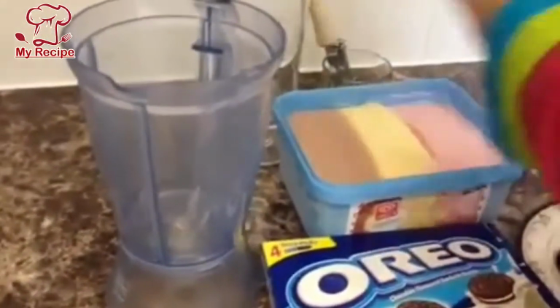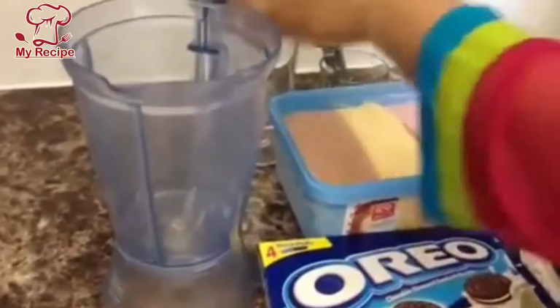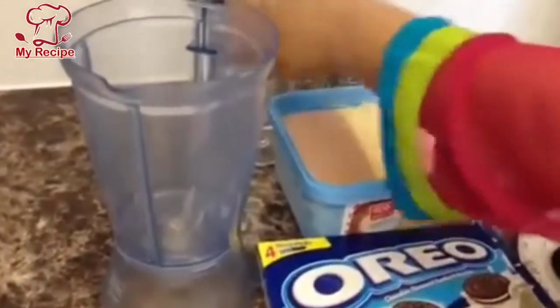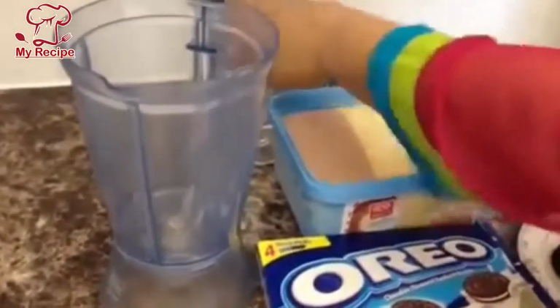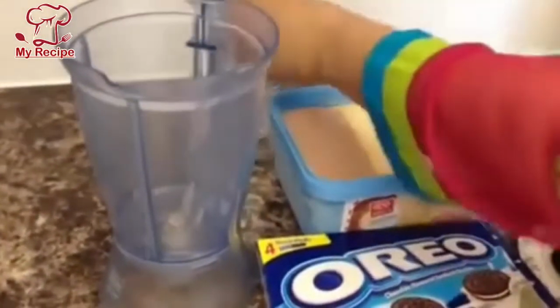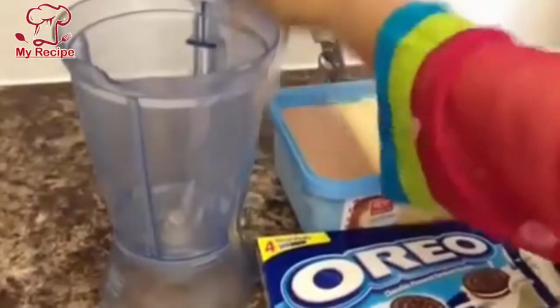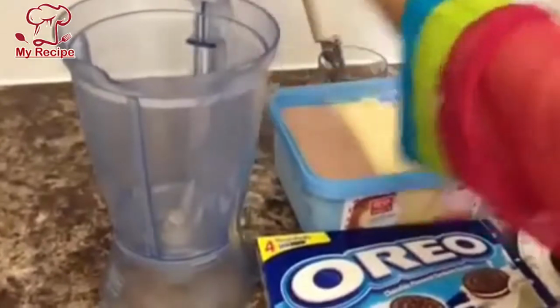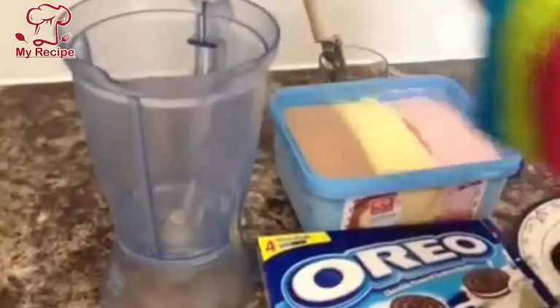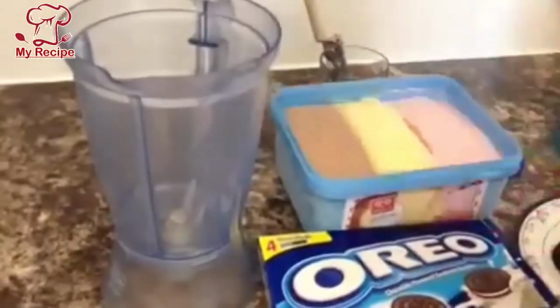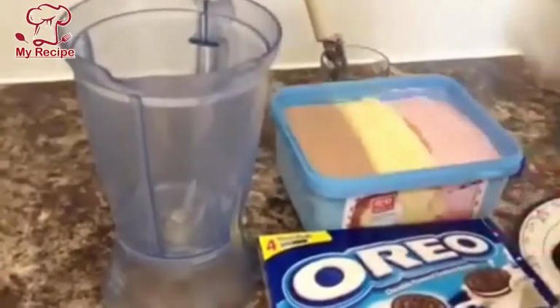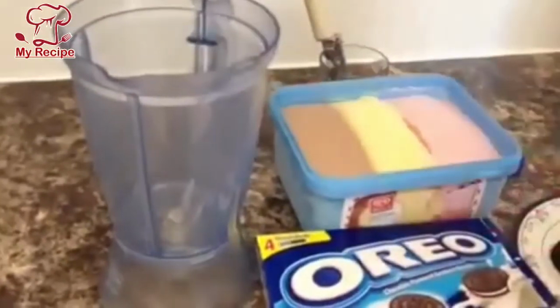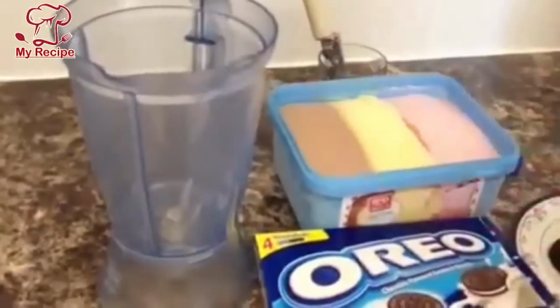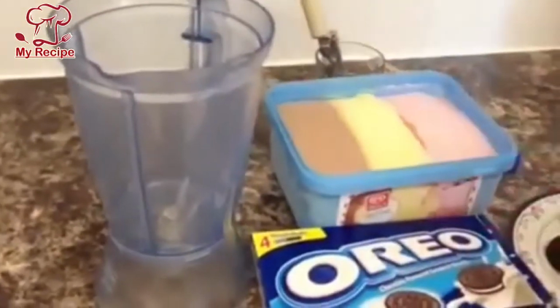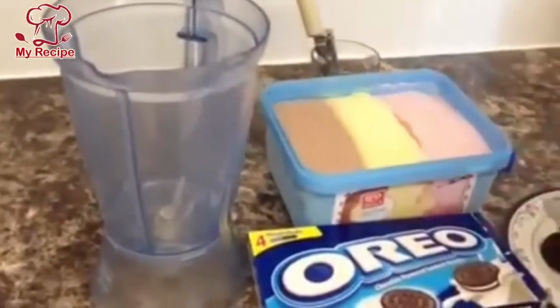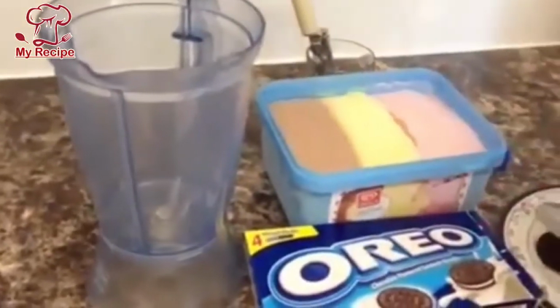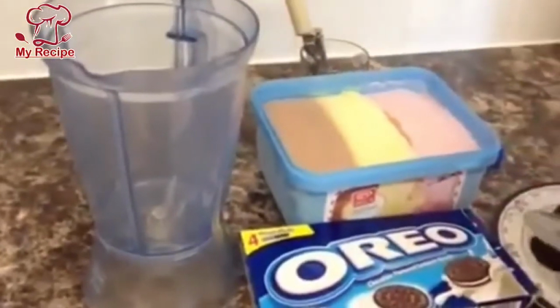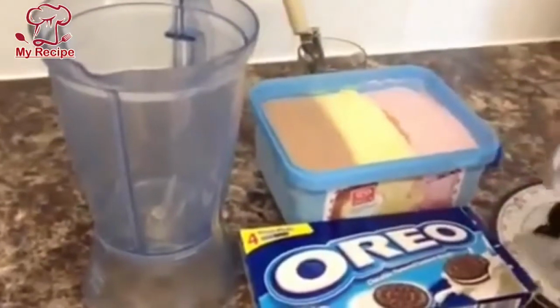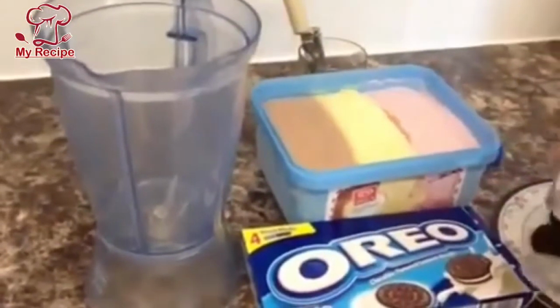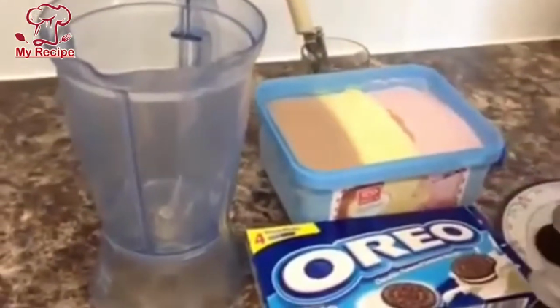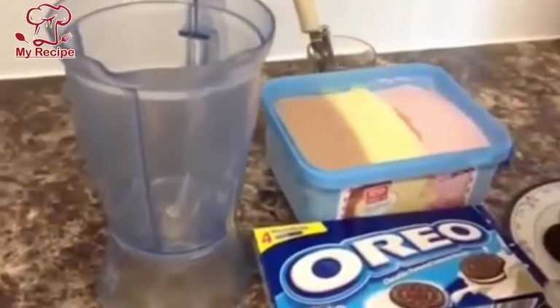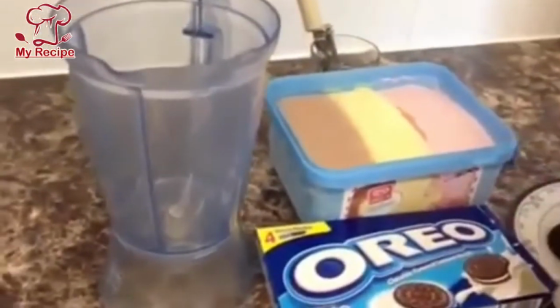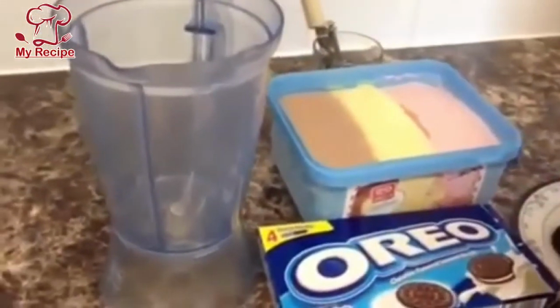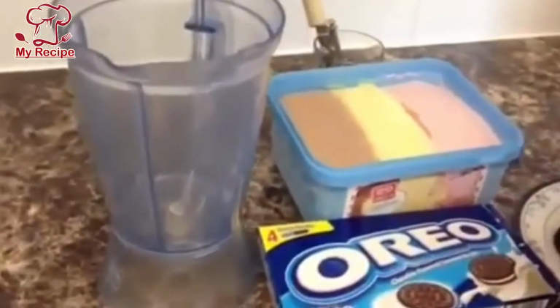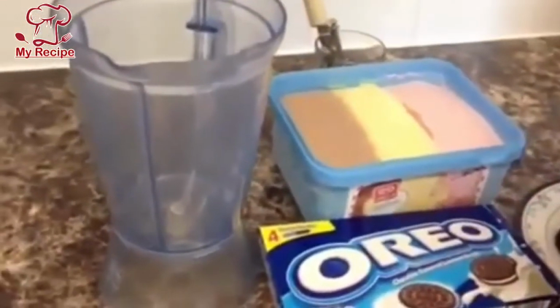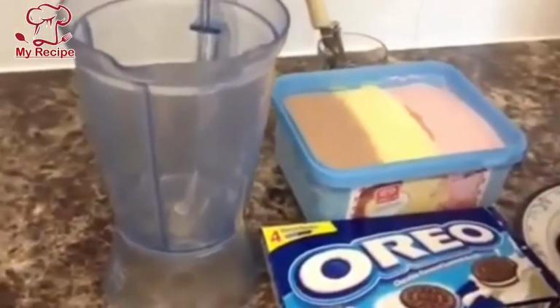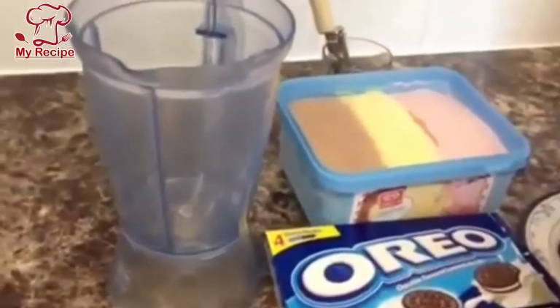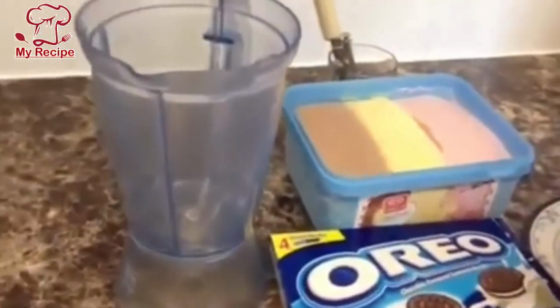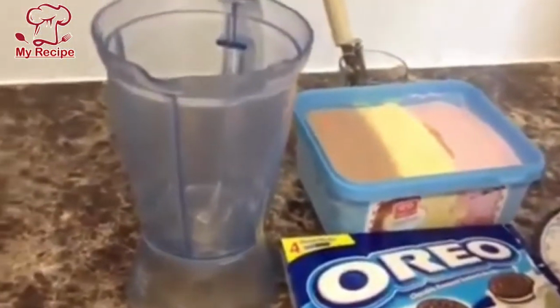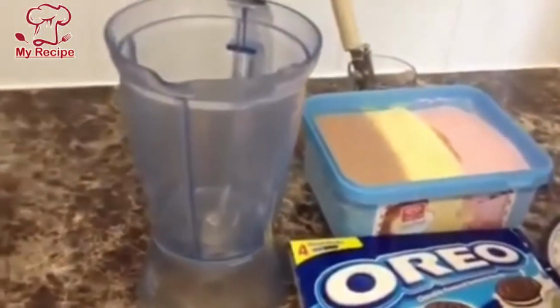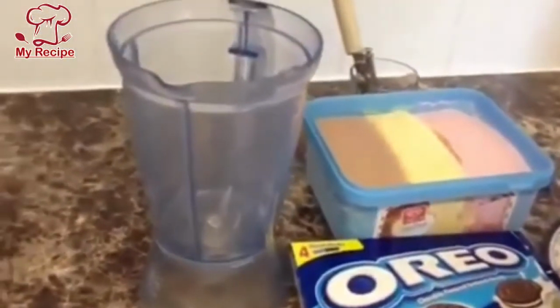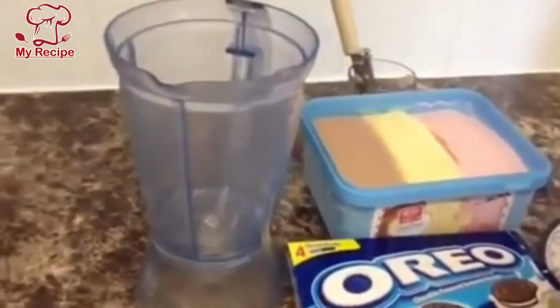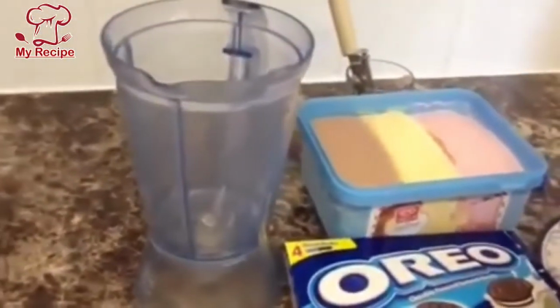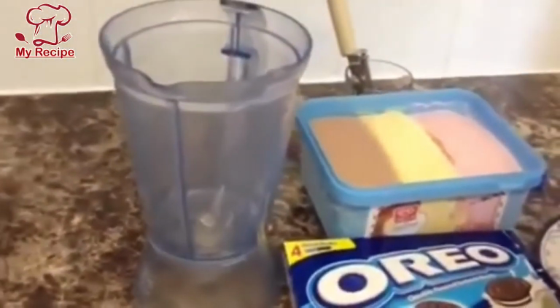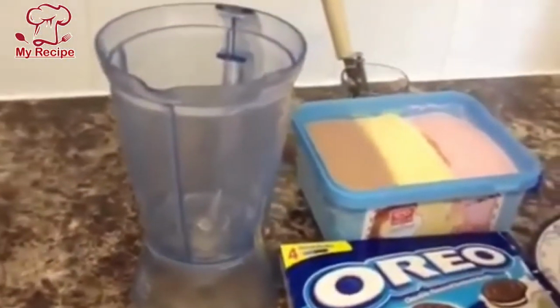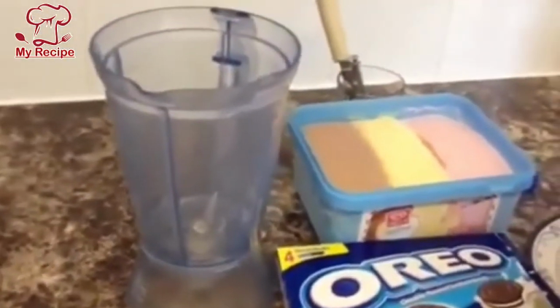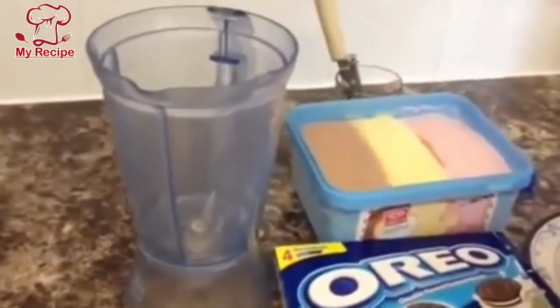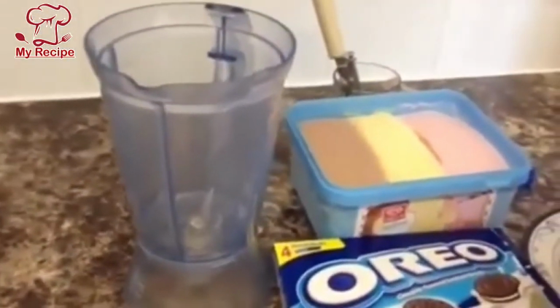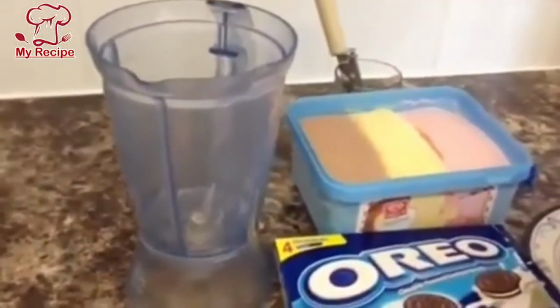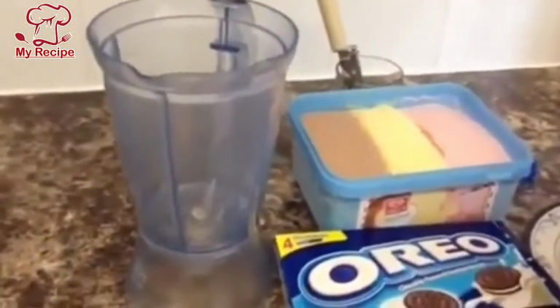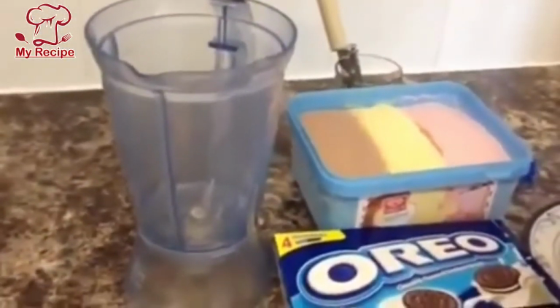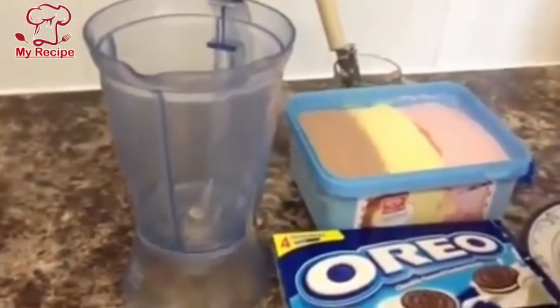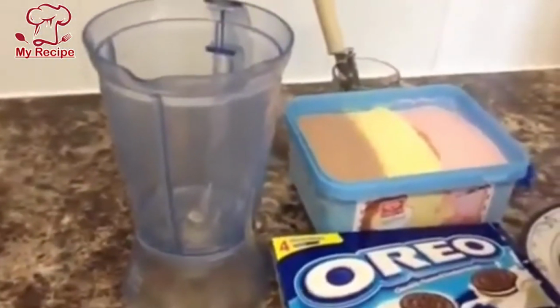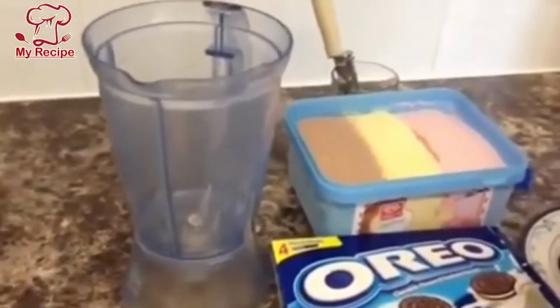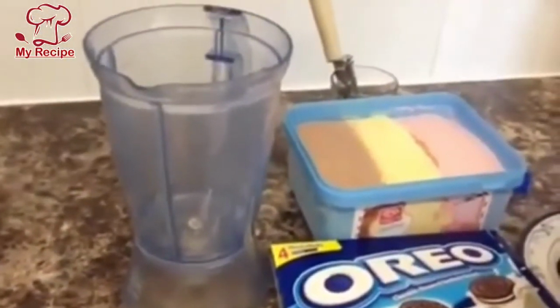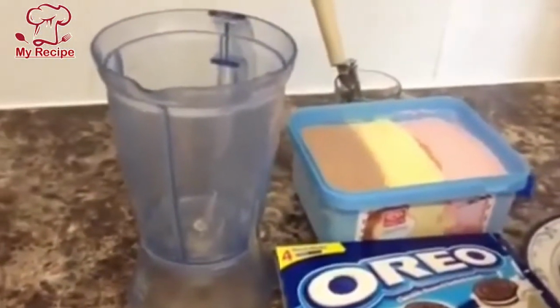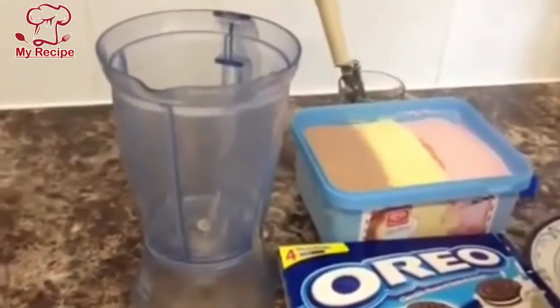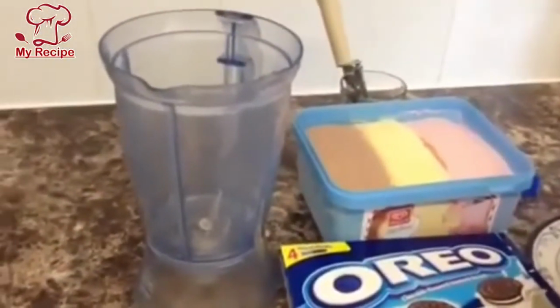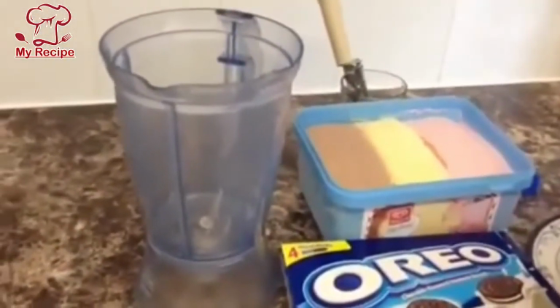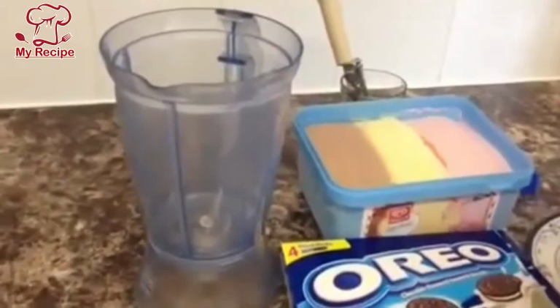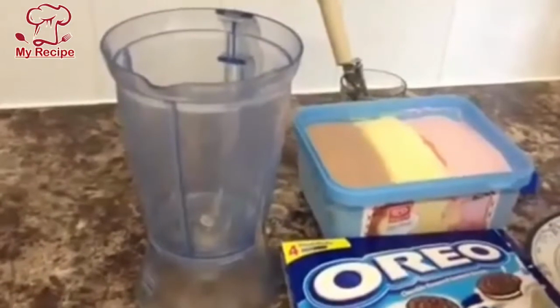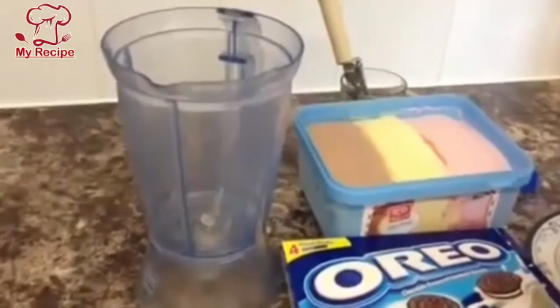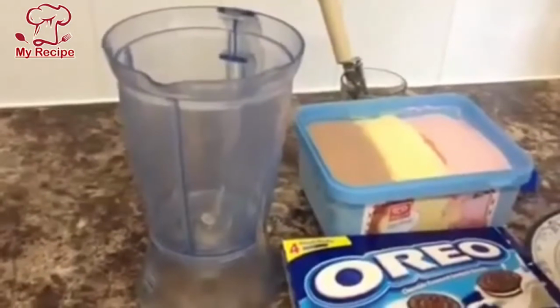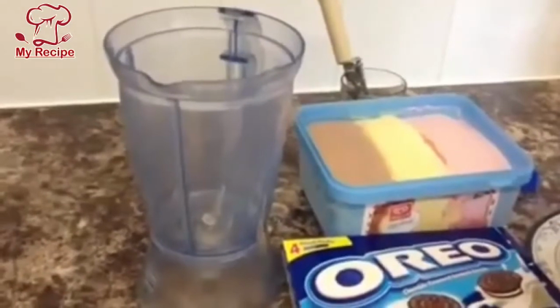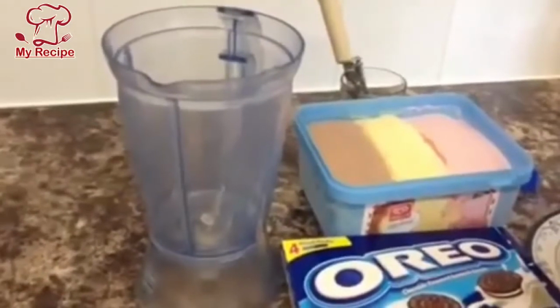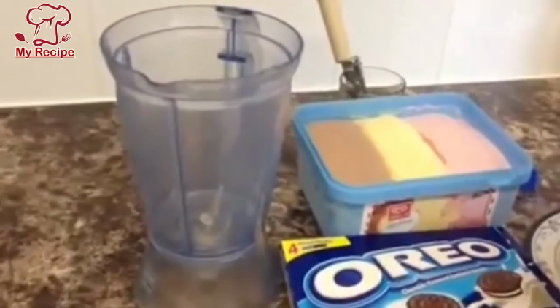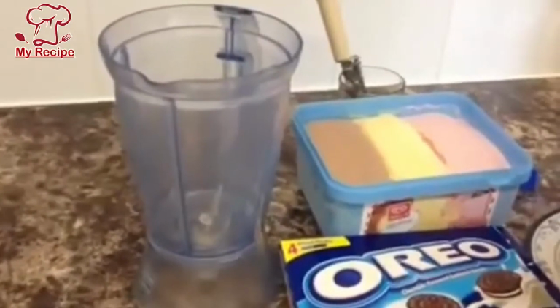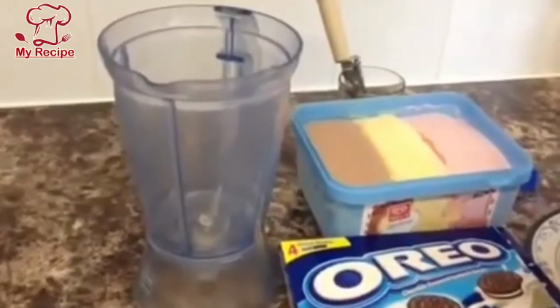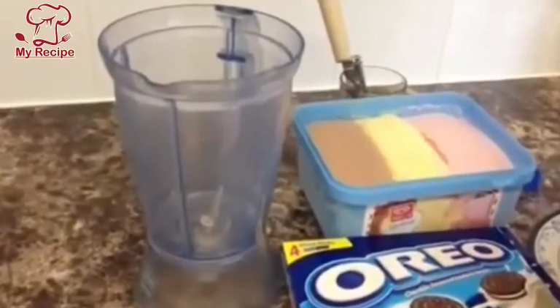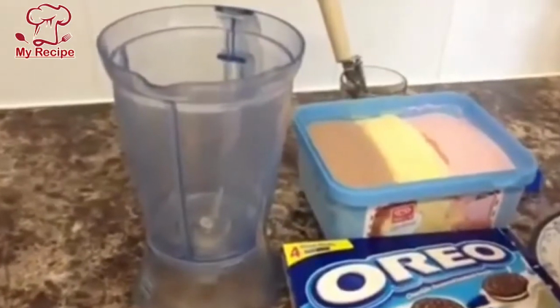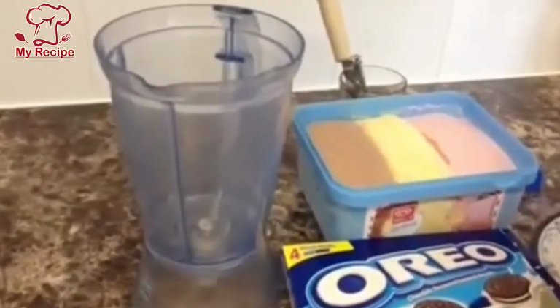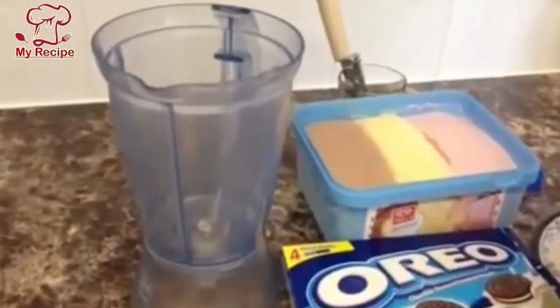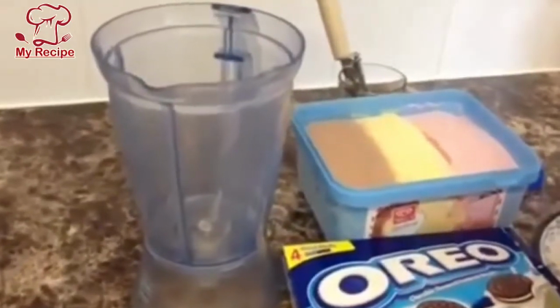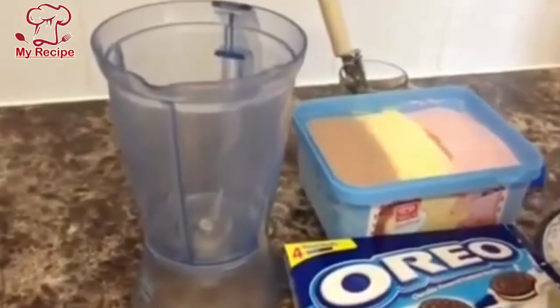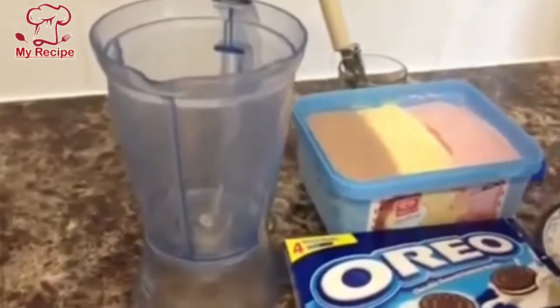You can make the flavor you like. If you want to make a chocolate milkshake, you can use chocolate ice cream.